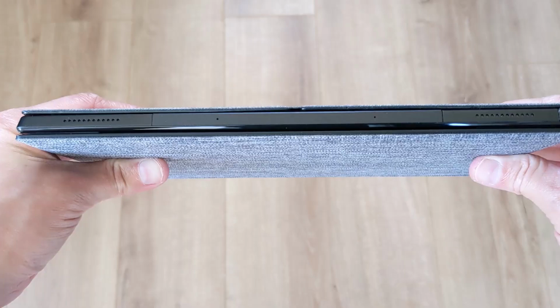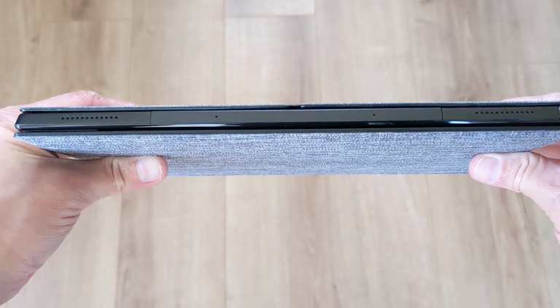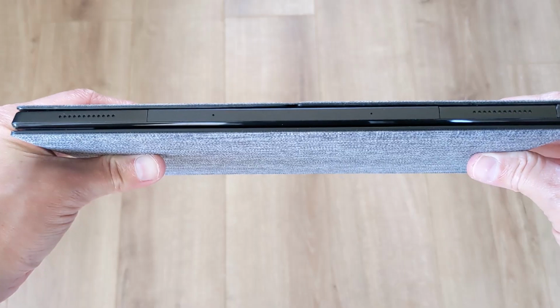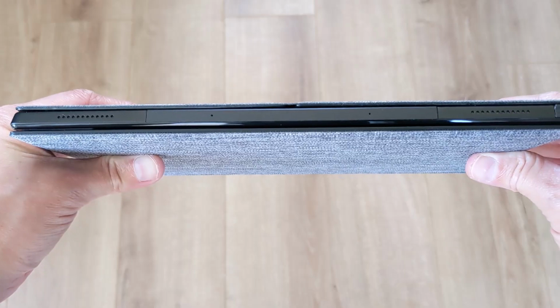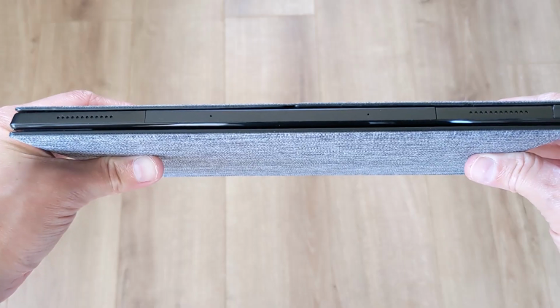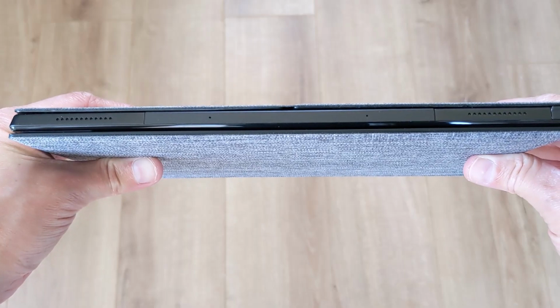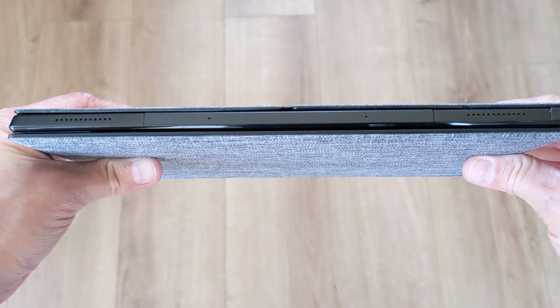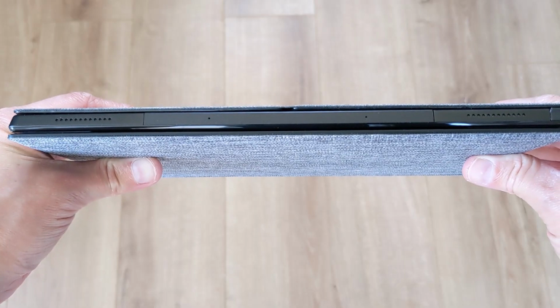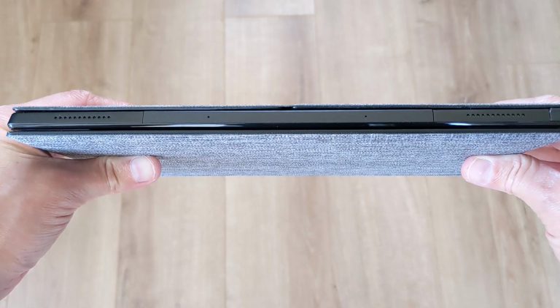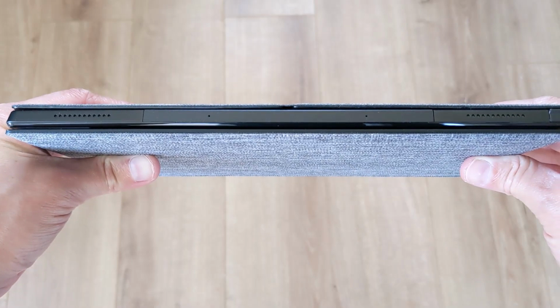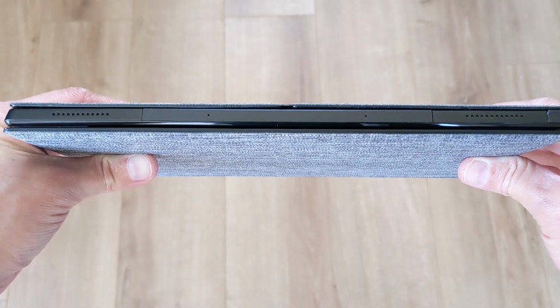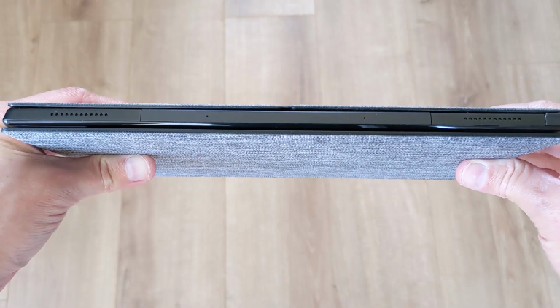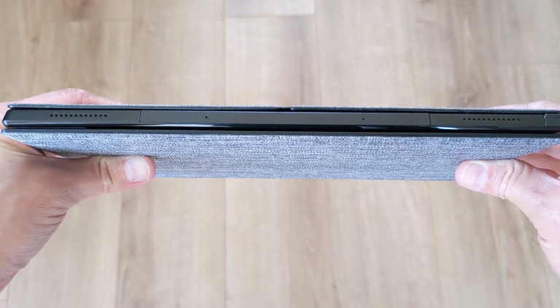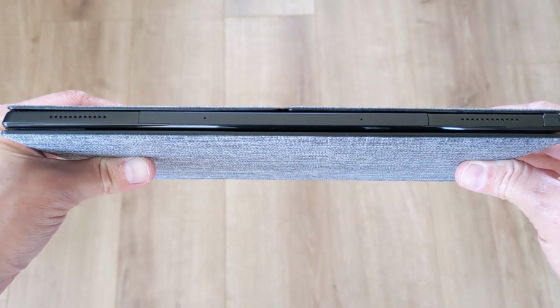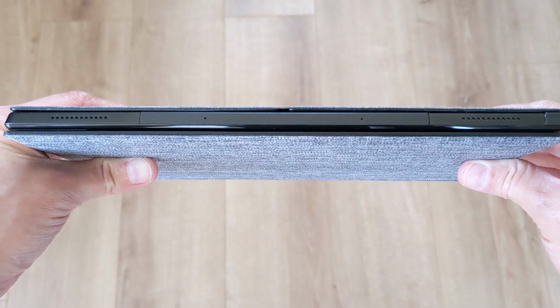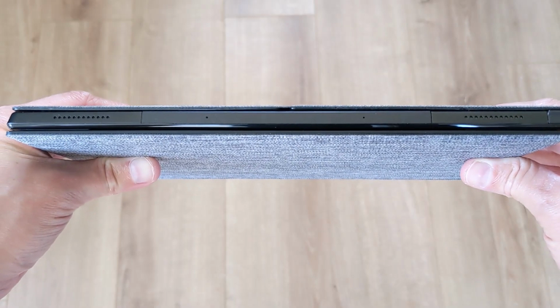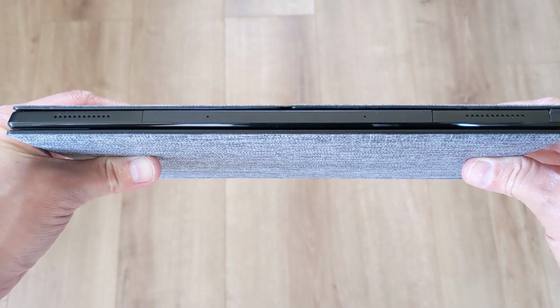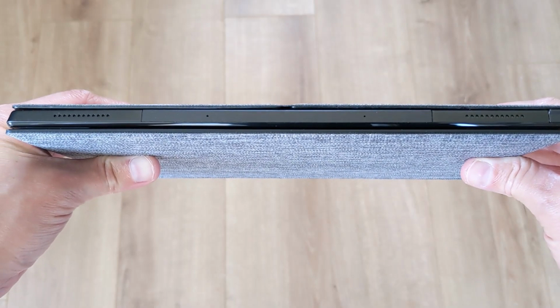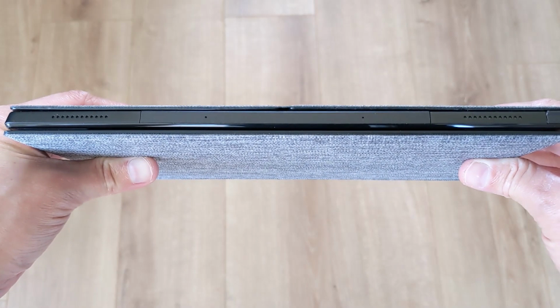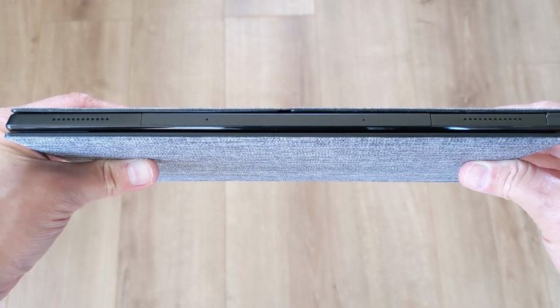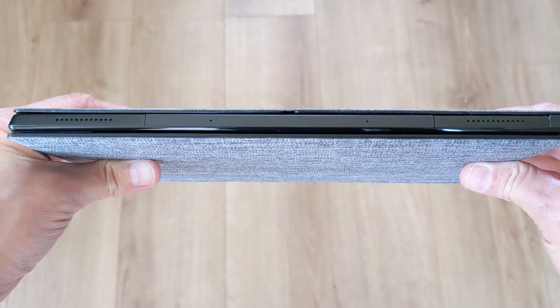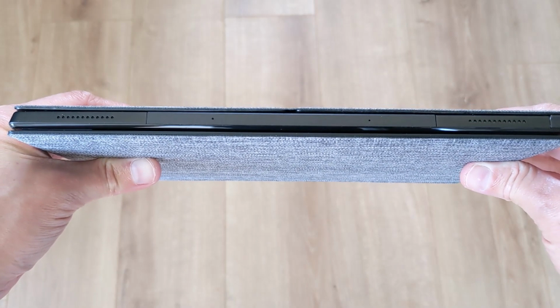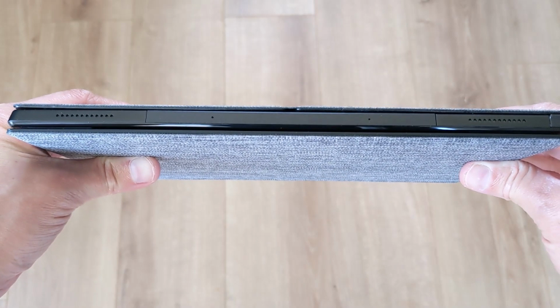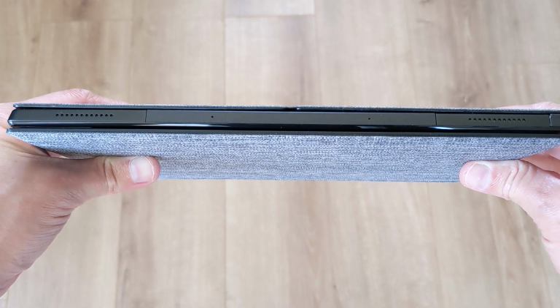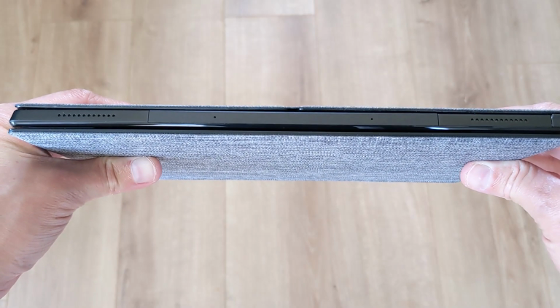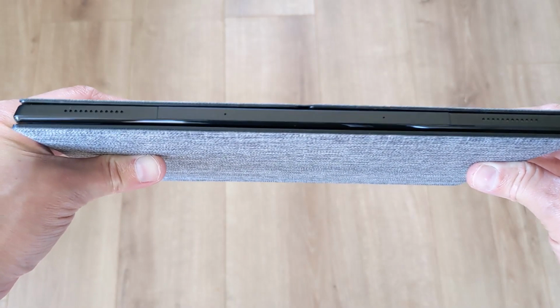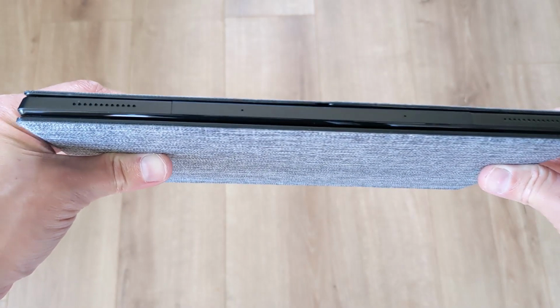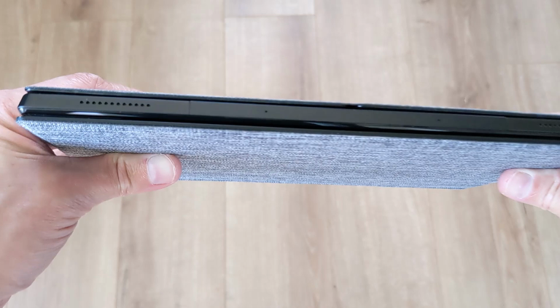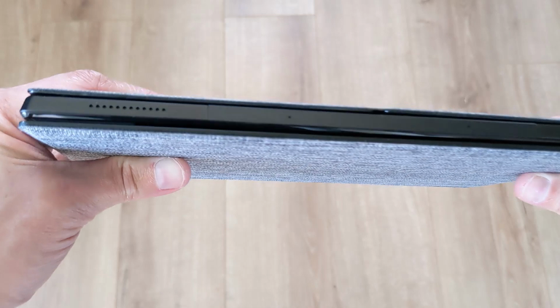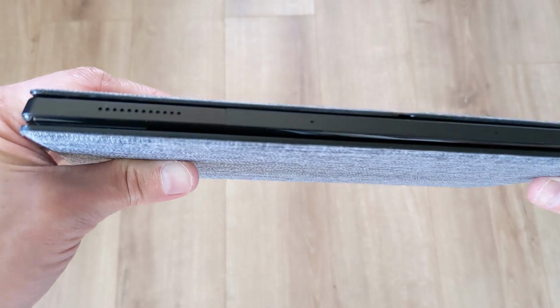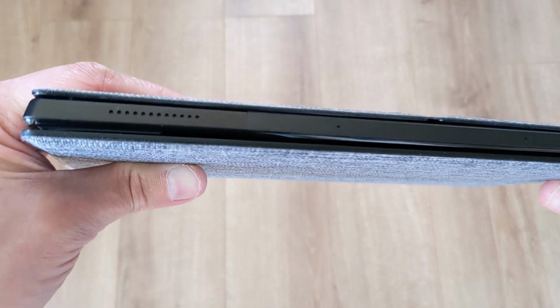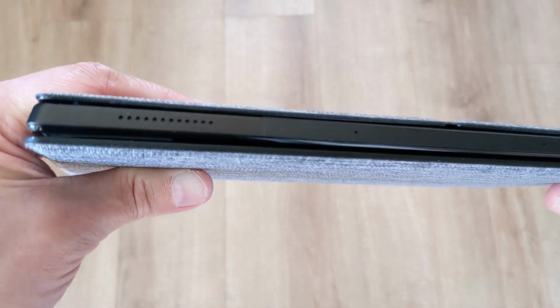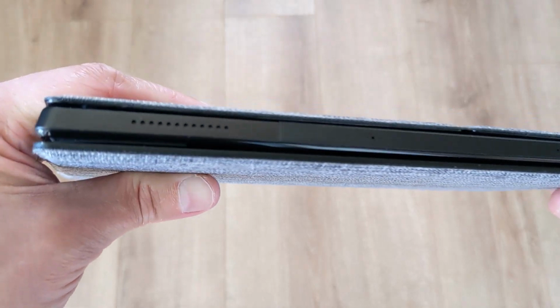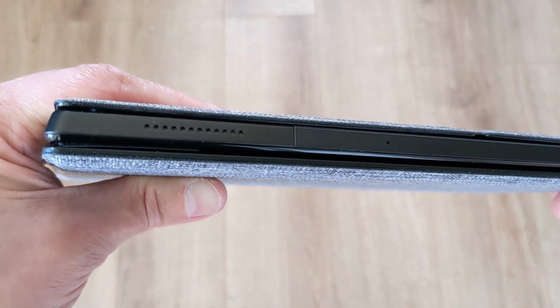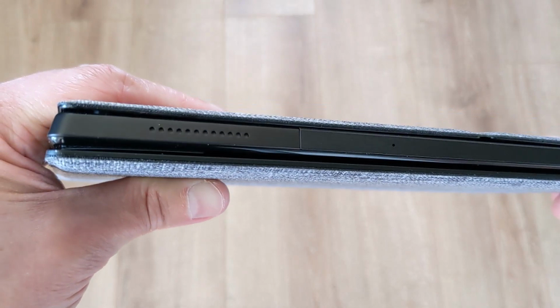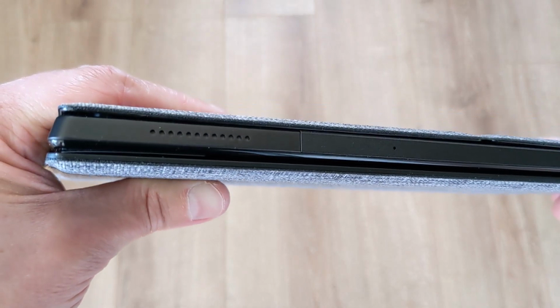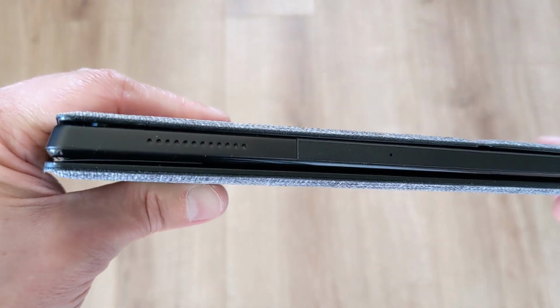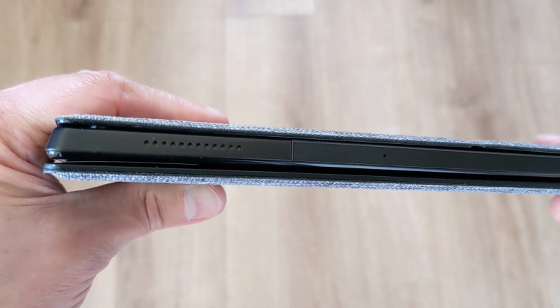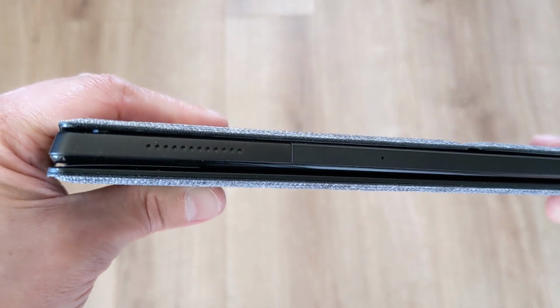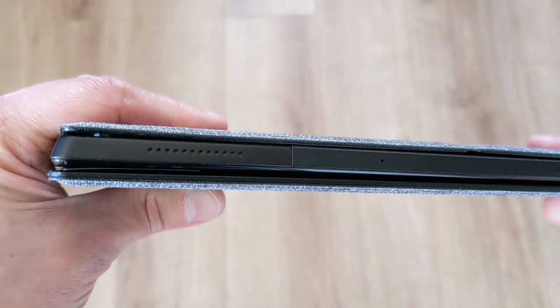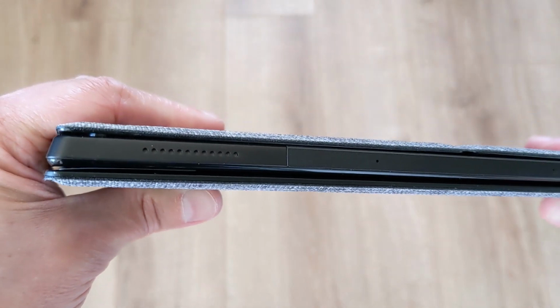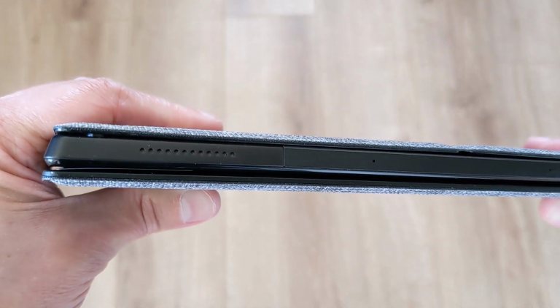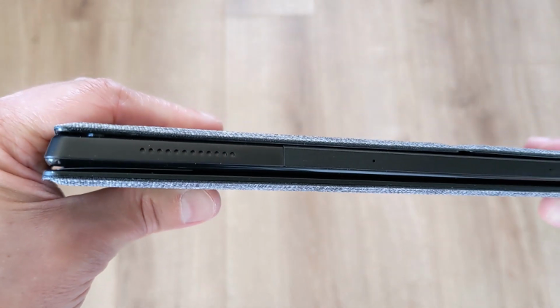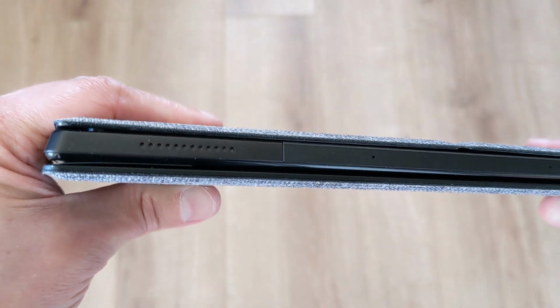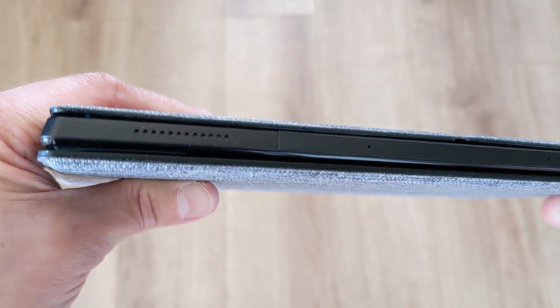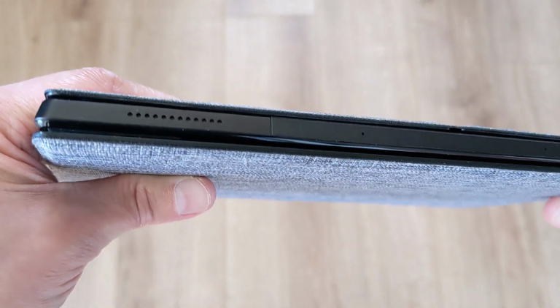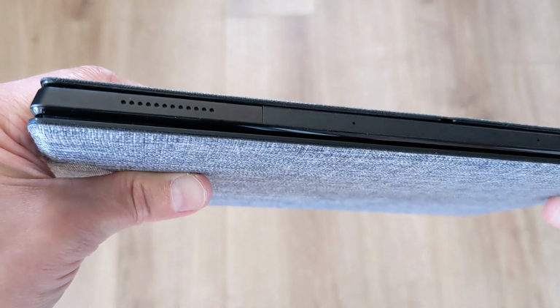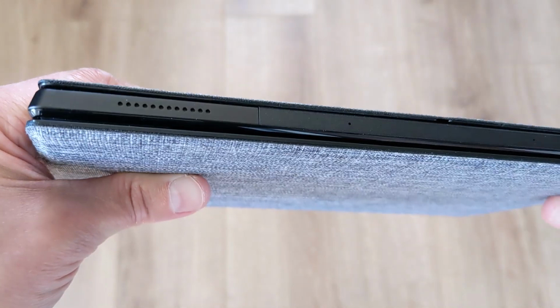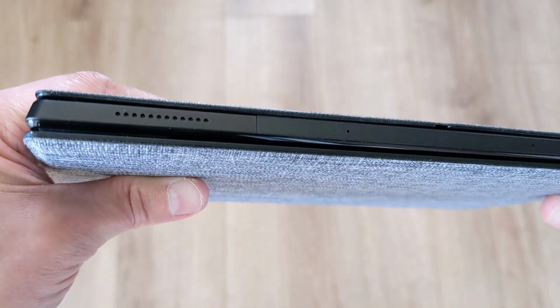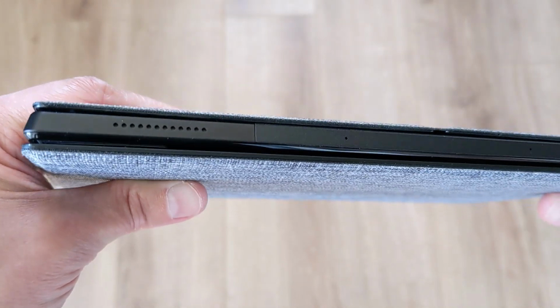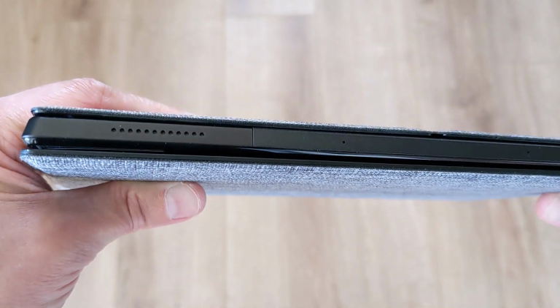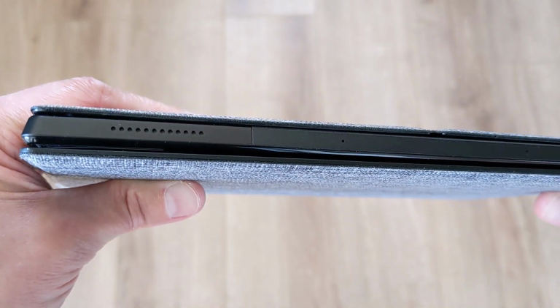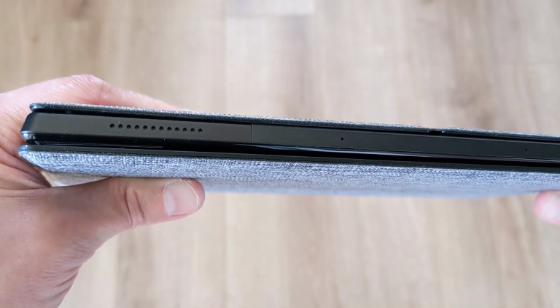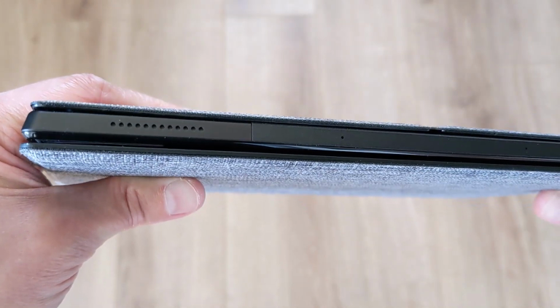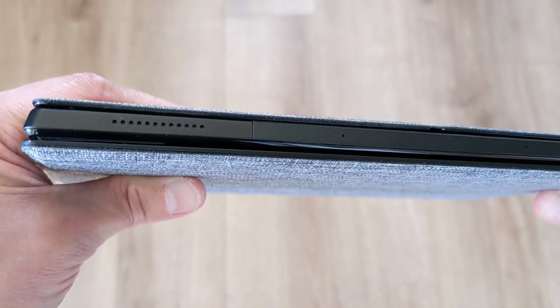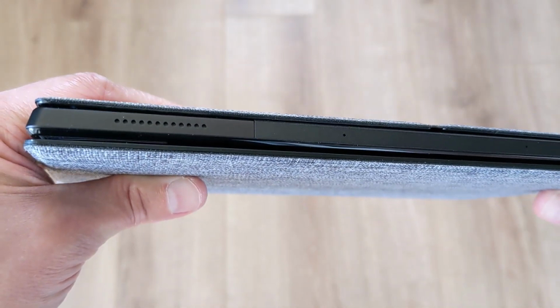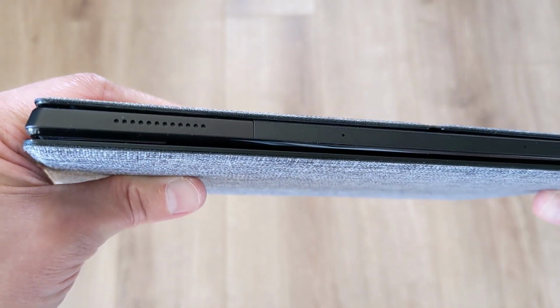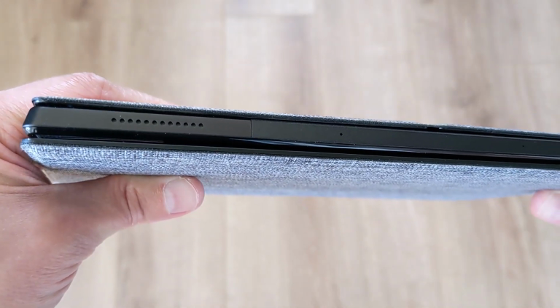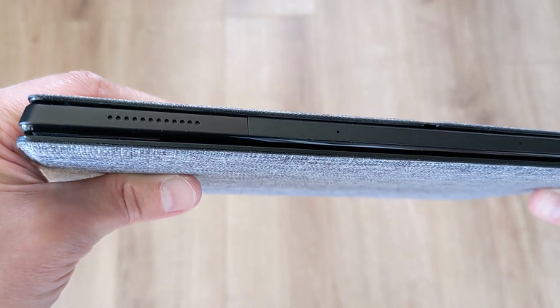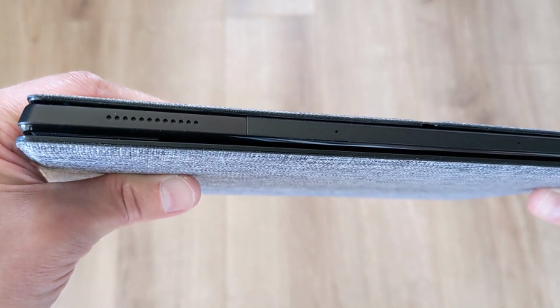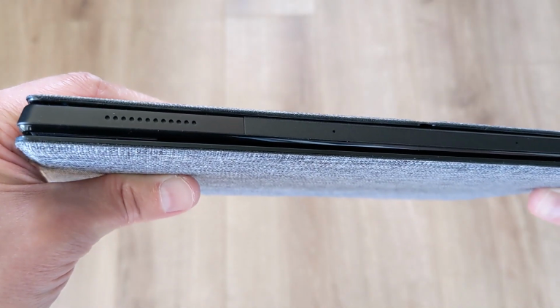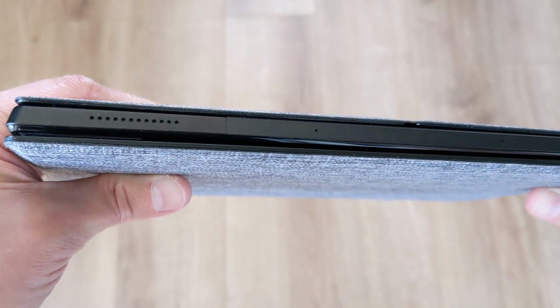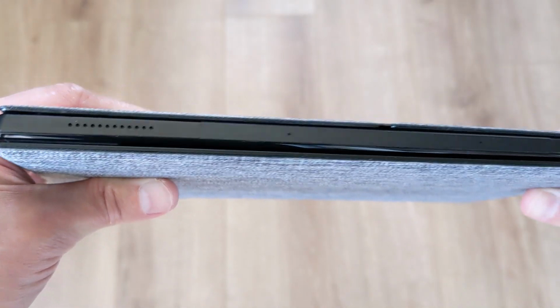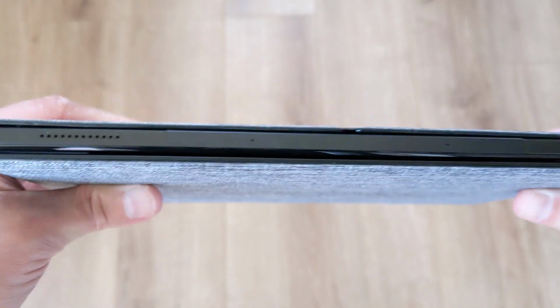The speakers are on the top edge, so well positioned when in landscape mode or regular tablet mode. They get loud enough, but lack any real depth.